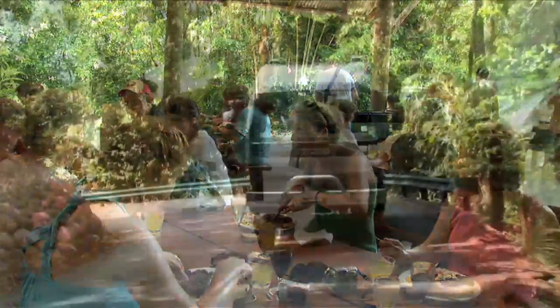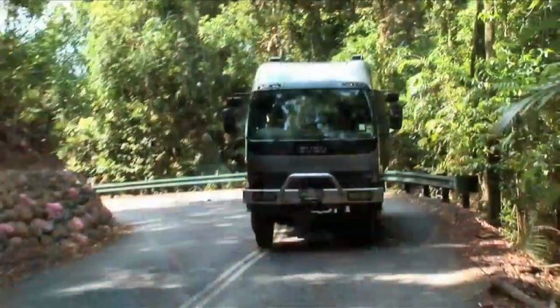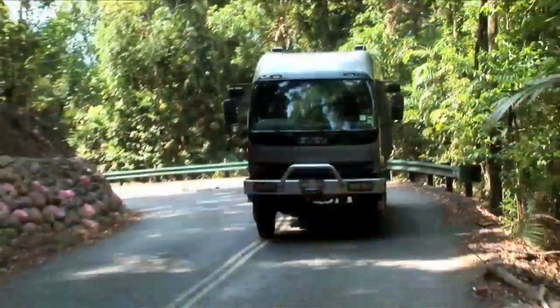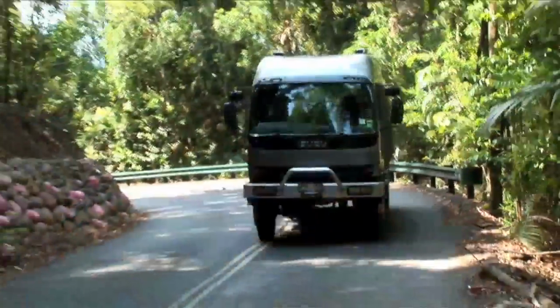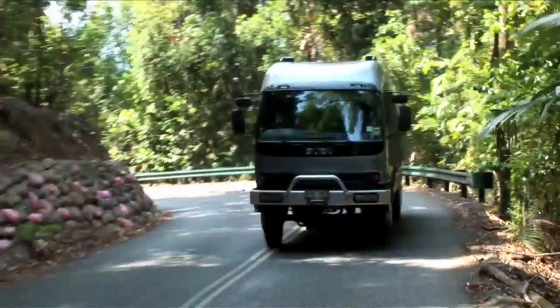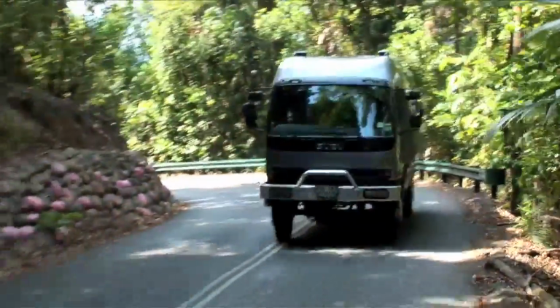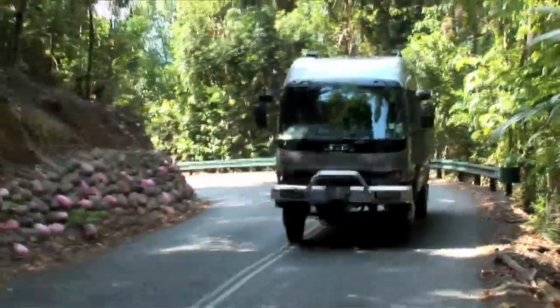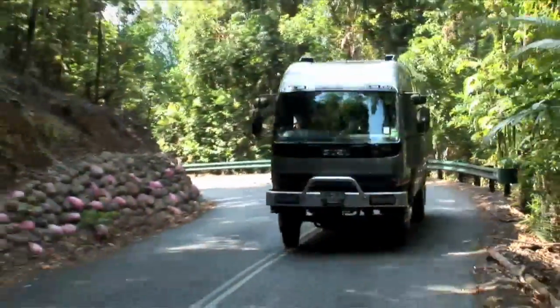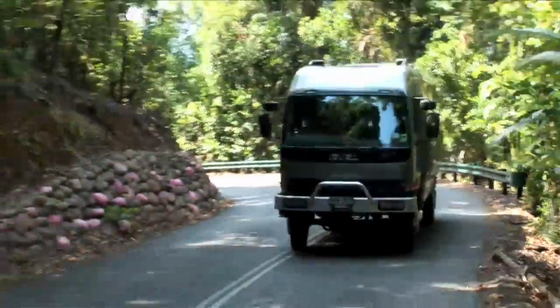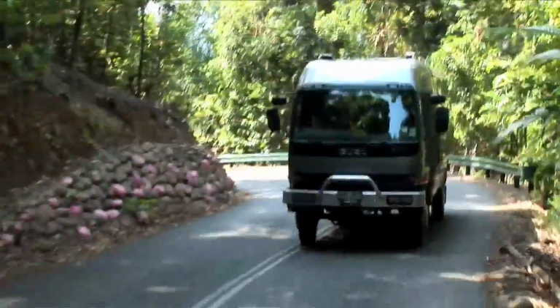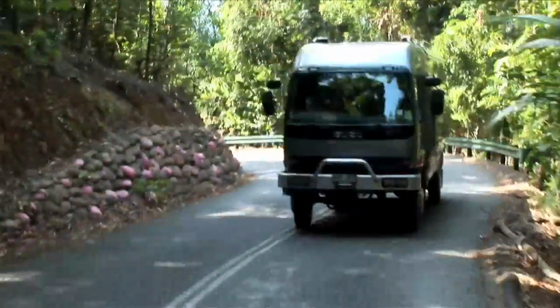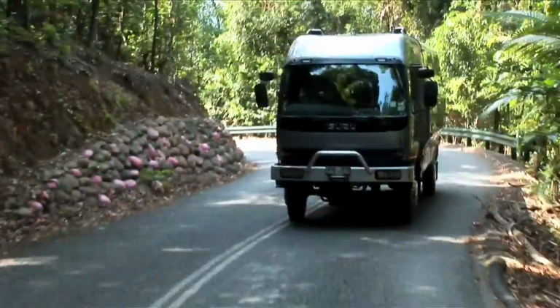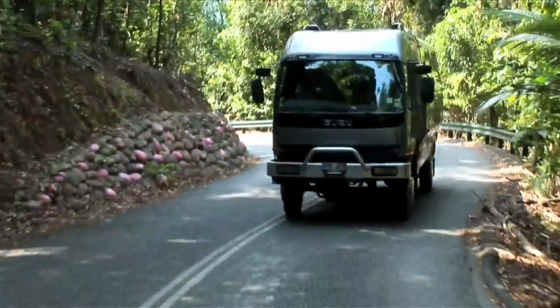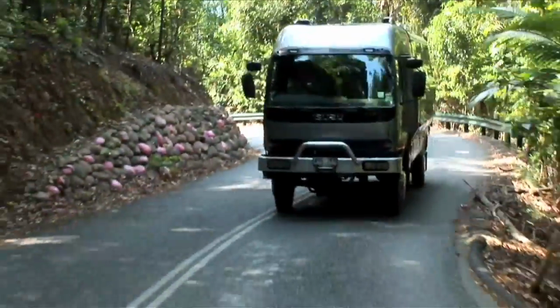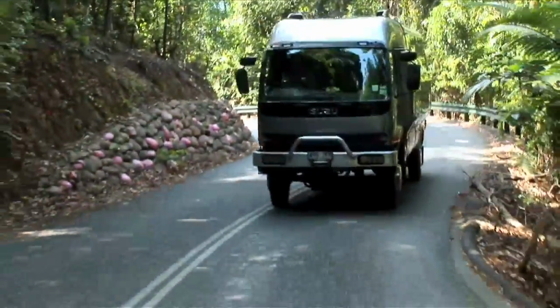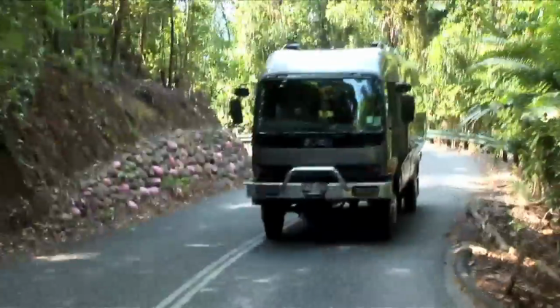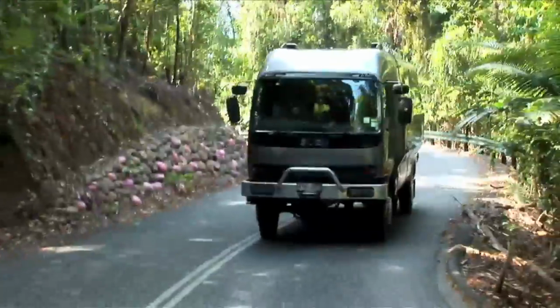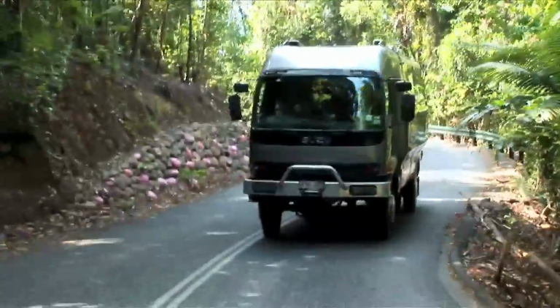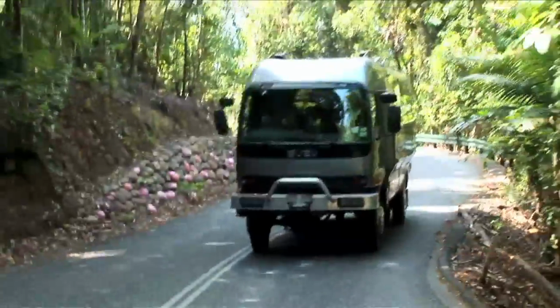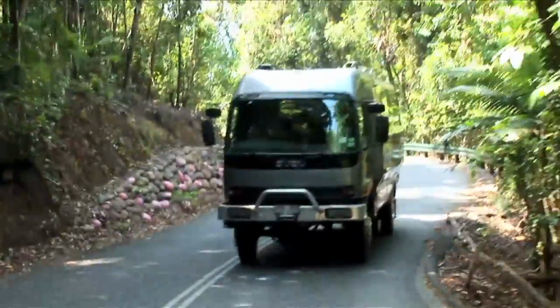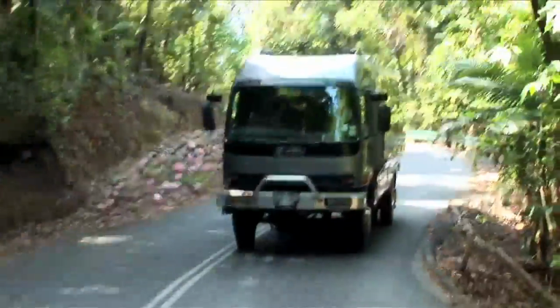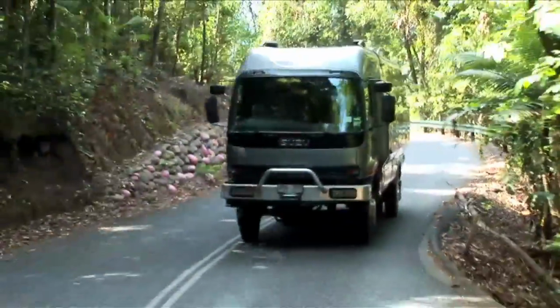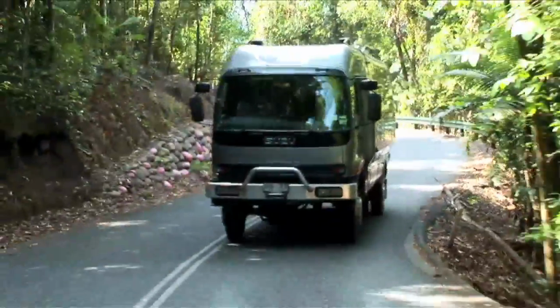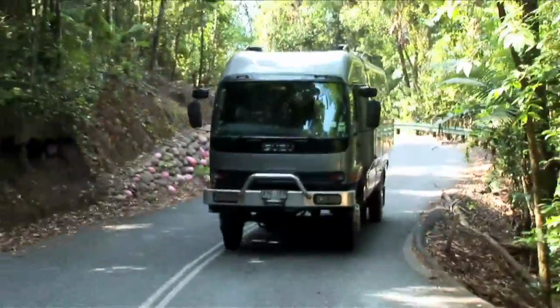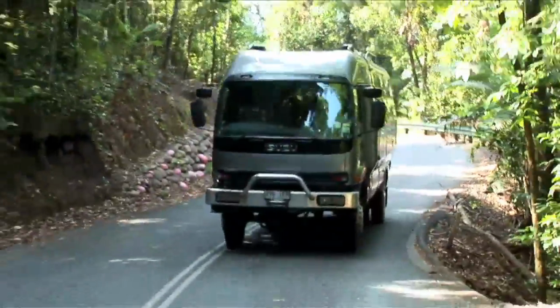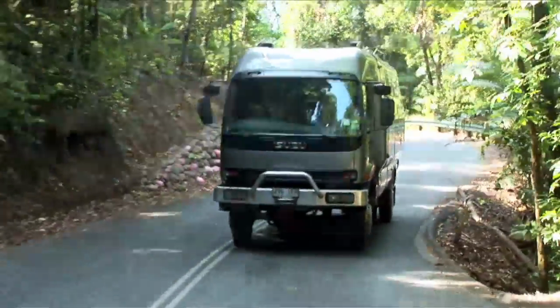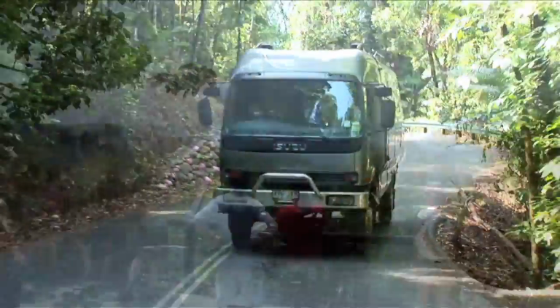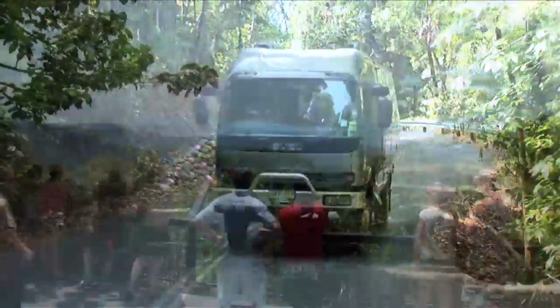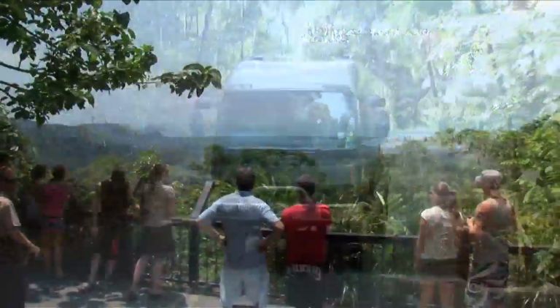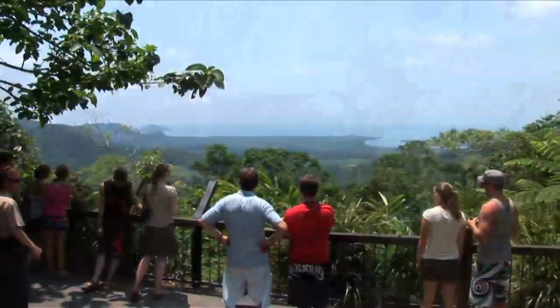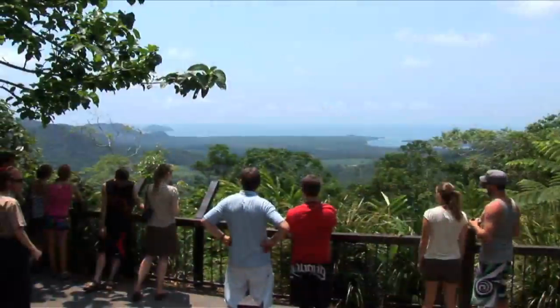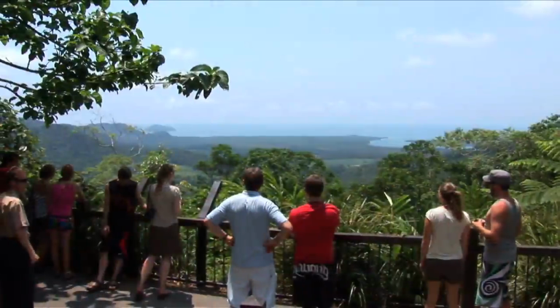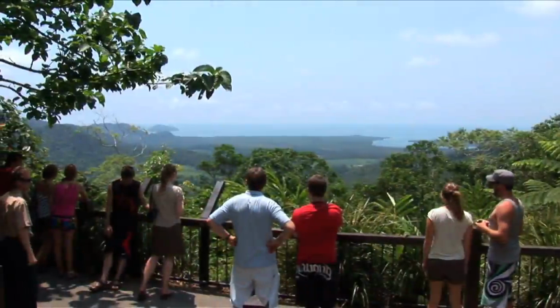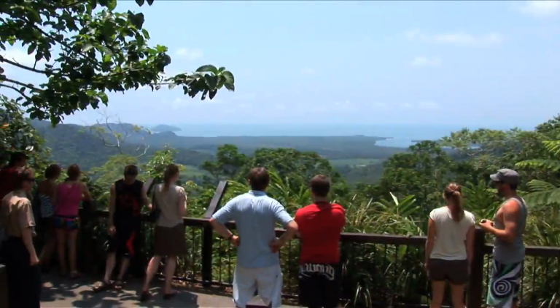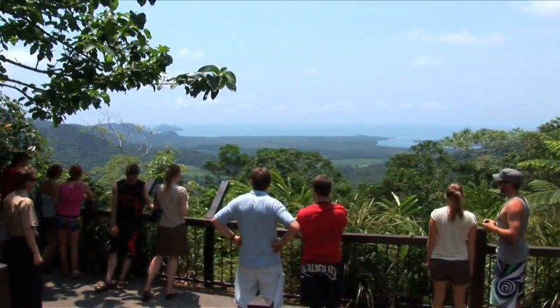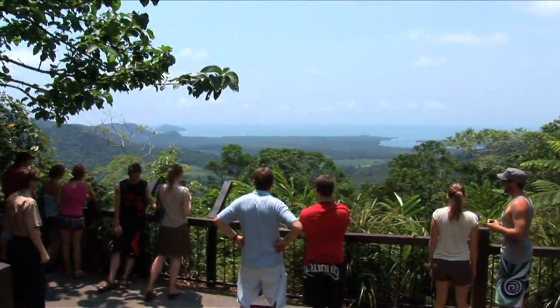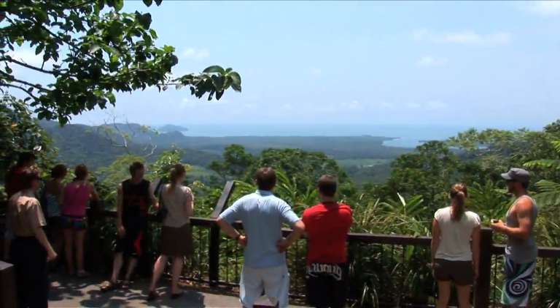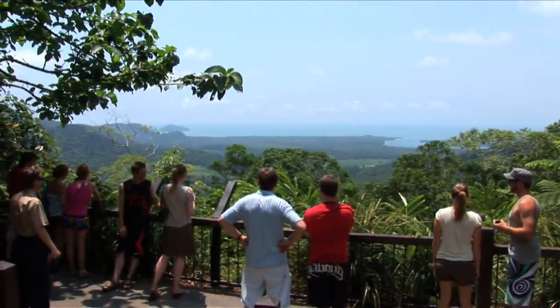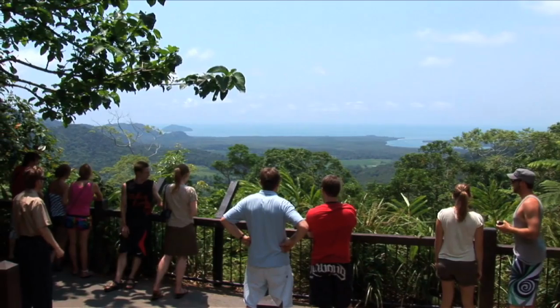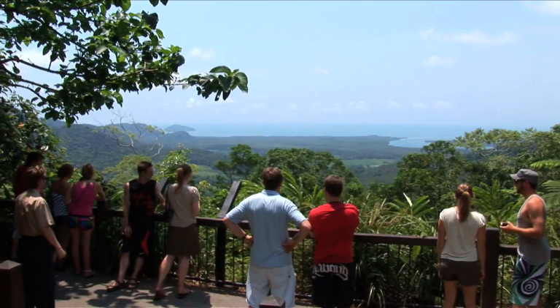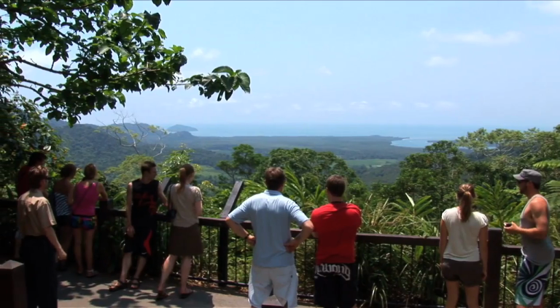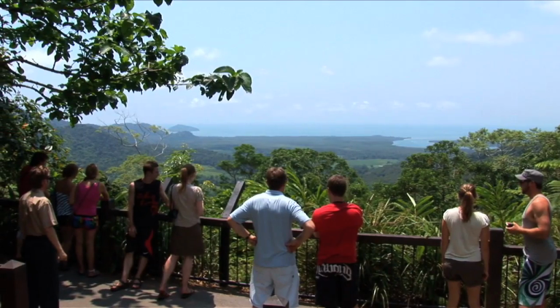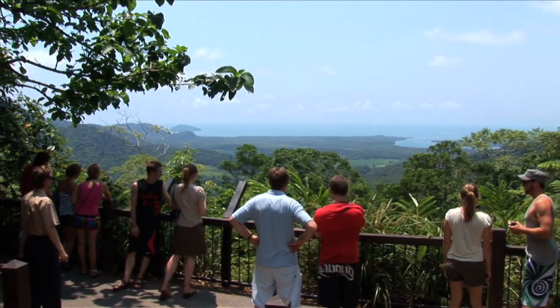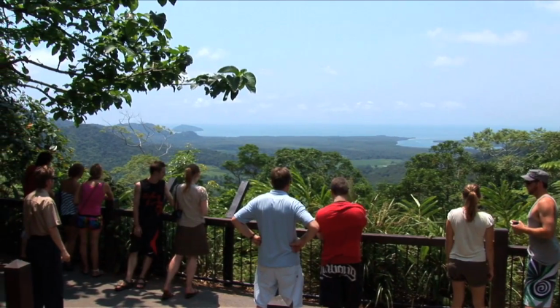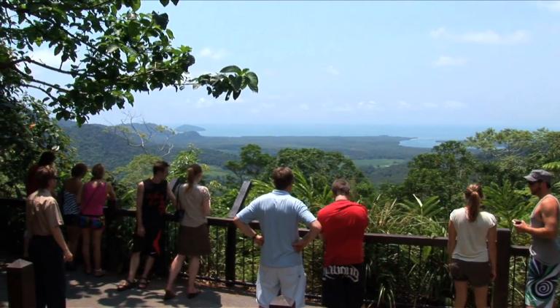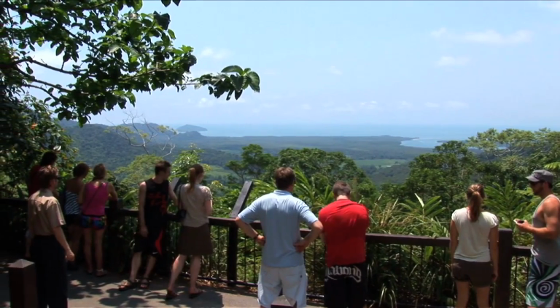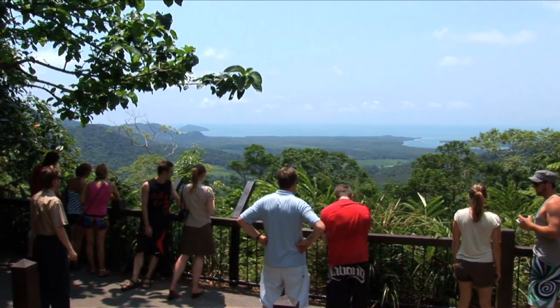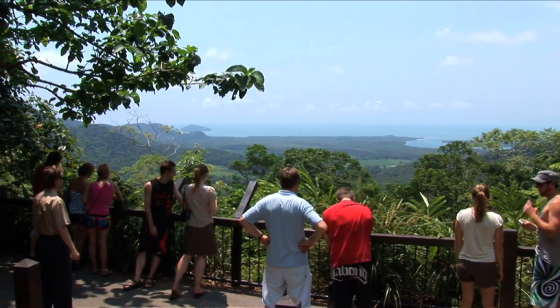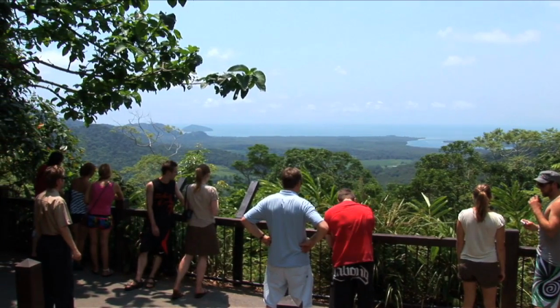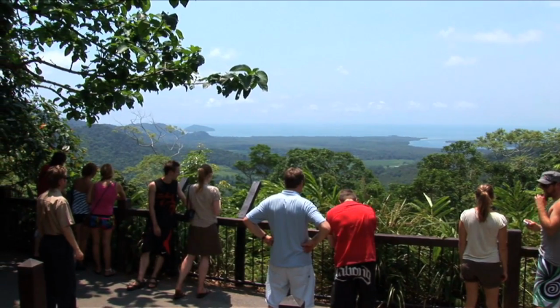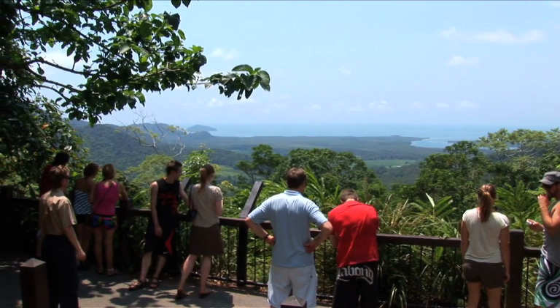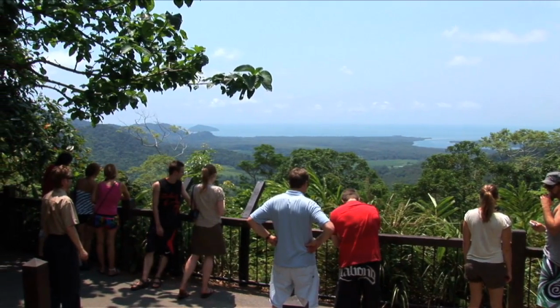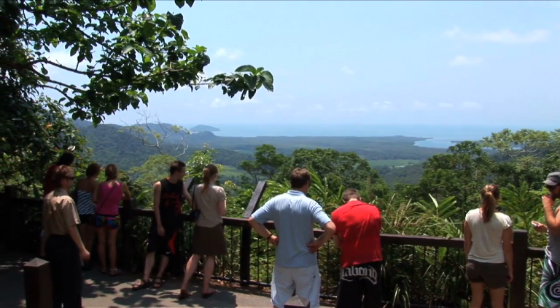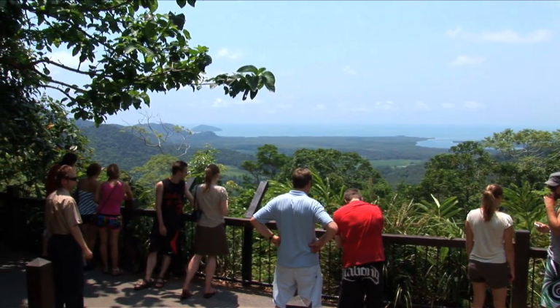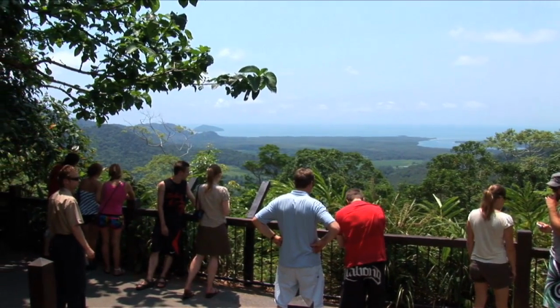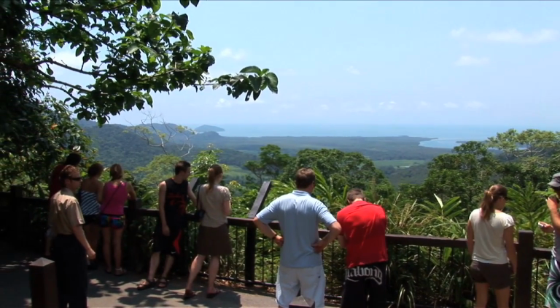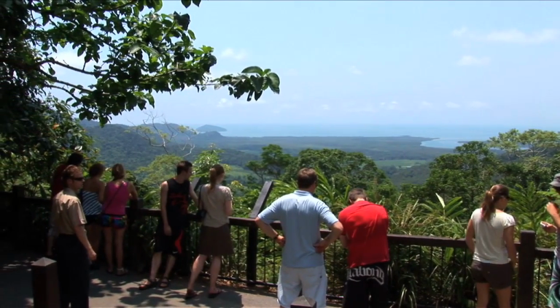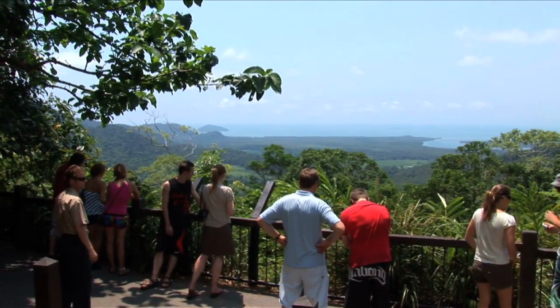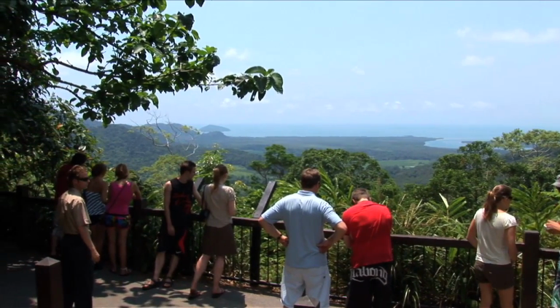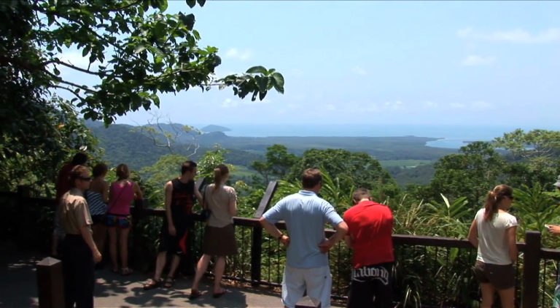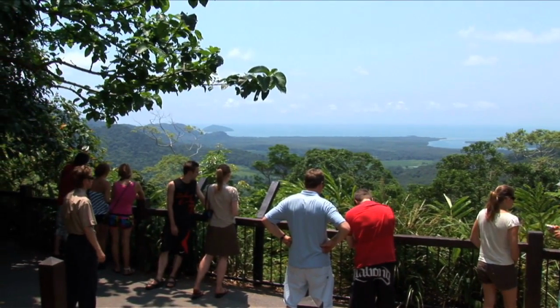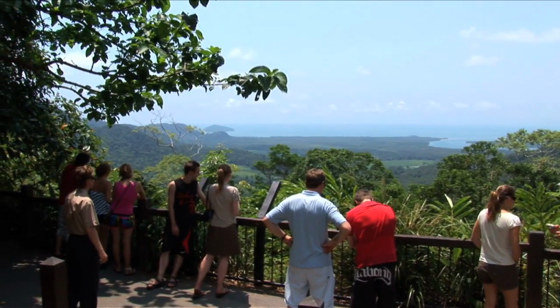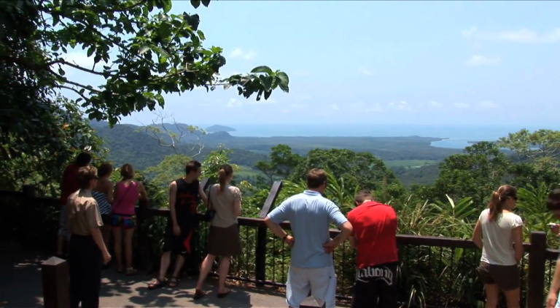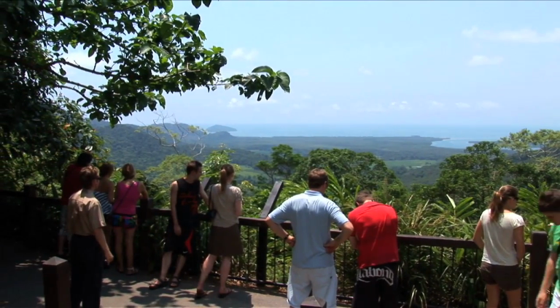Wind through the rainforest, enjoying spectacular views over the Daintree River, Snapper Island and beyond from Alexandra Lookout.